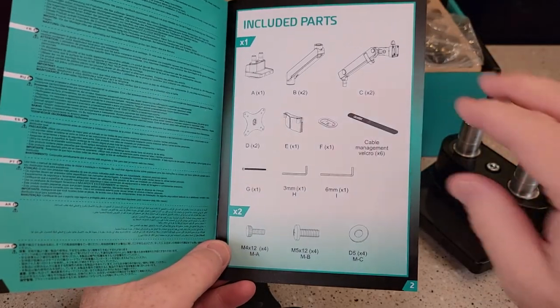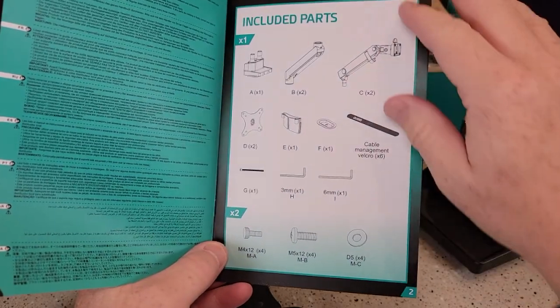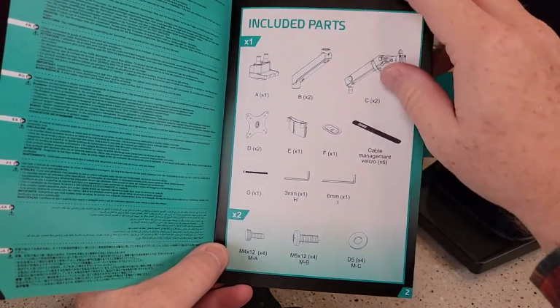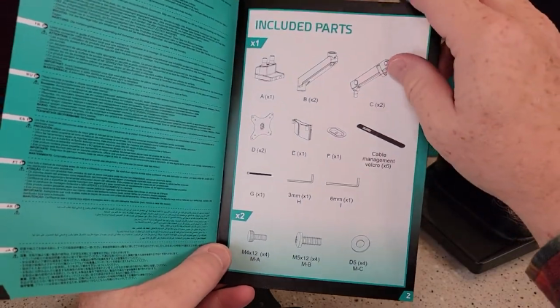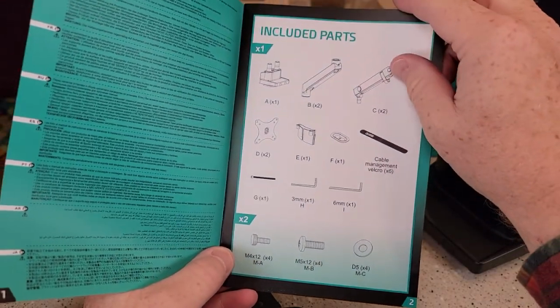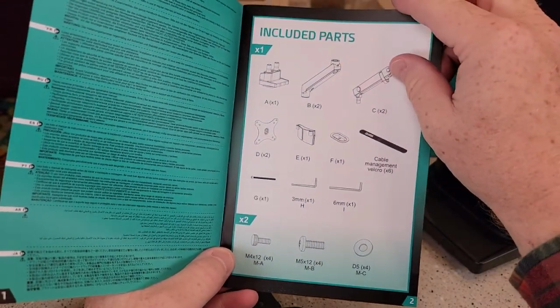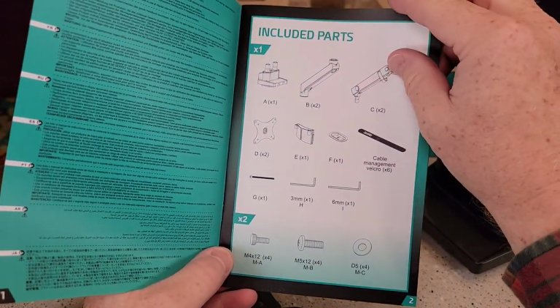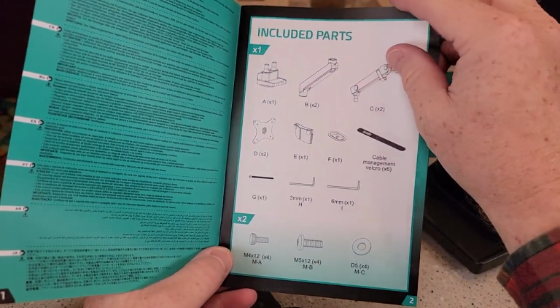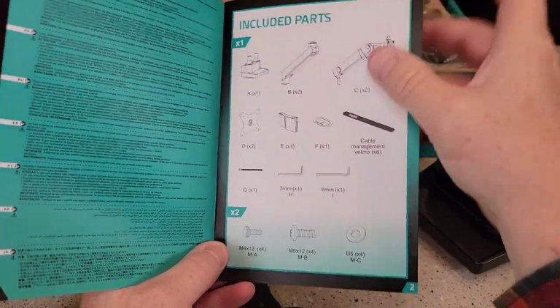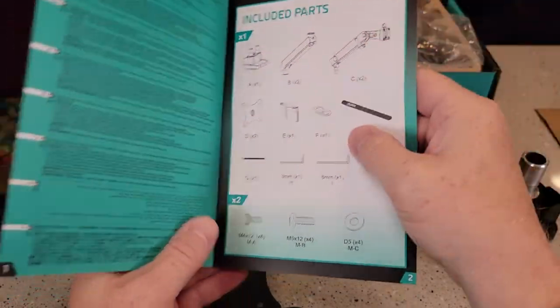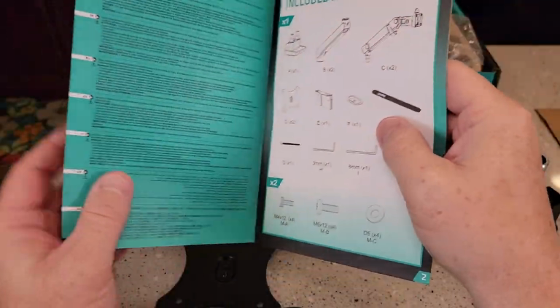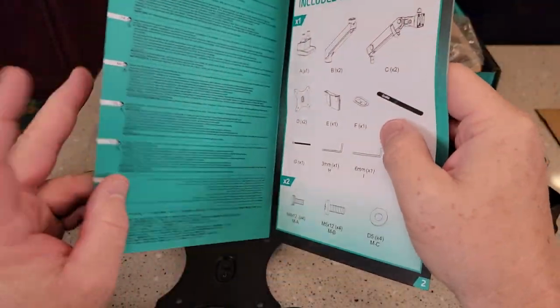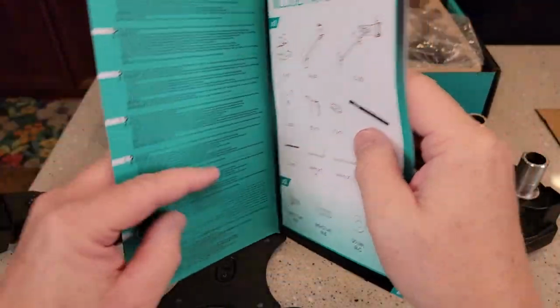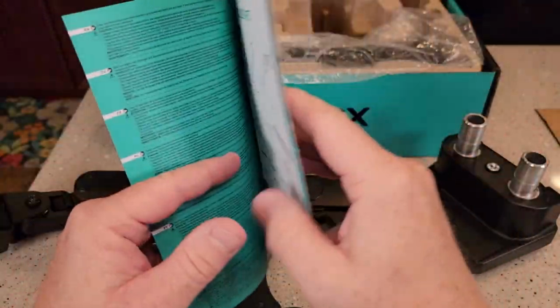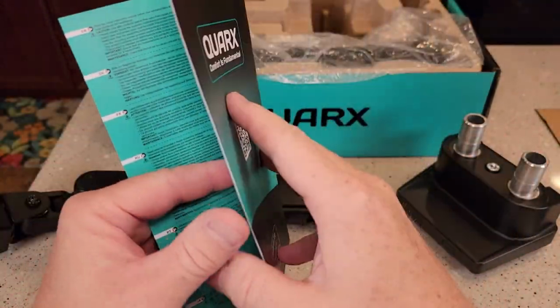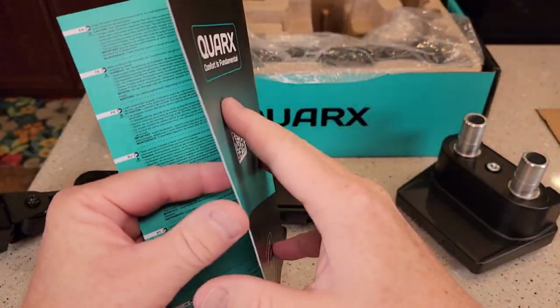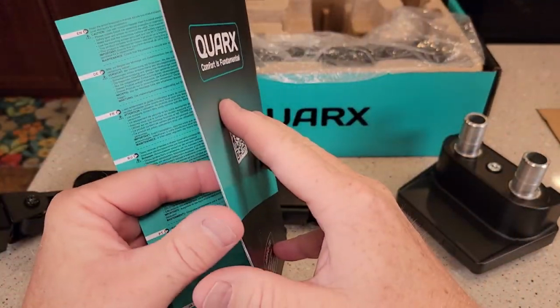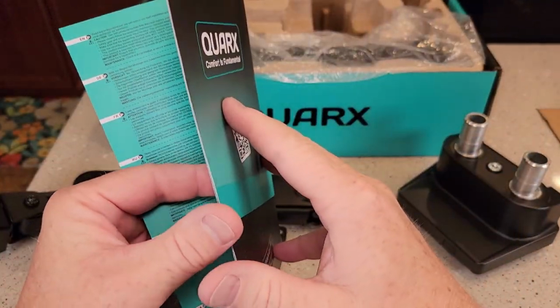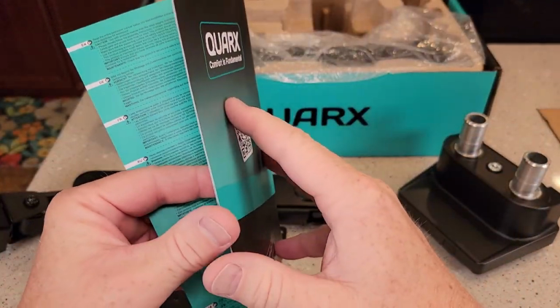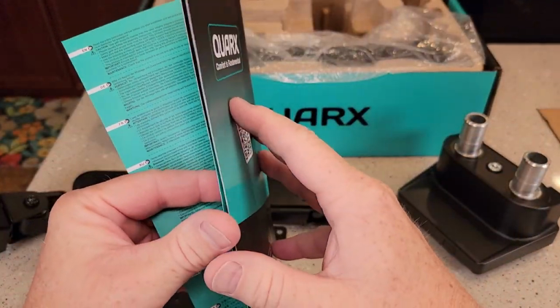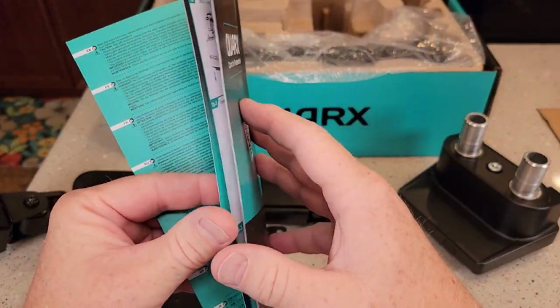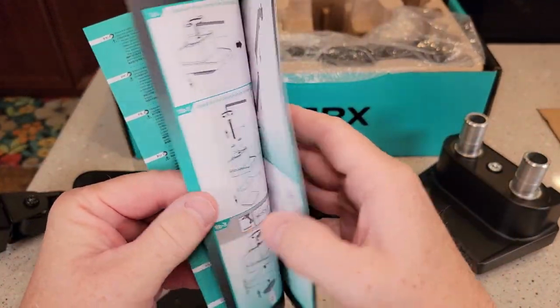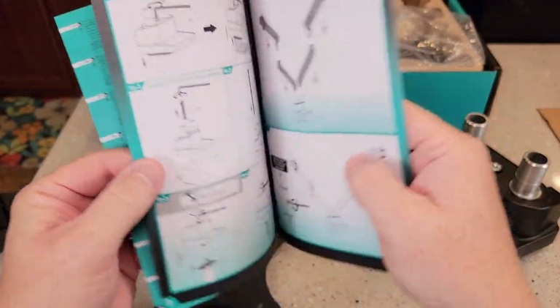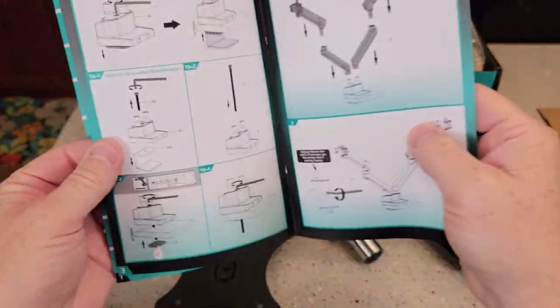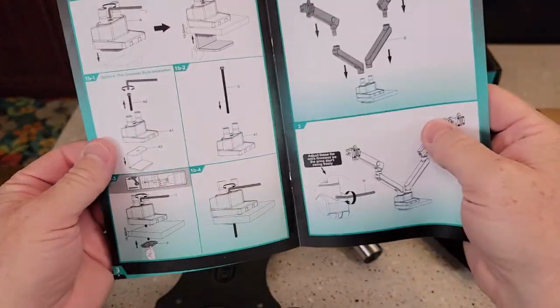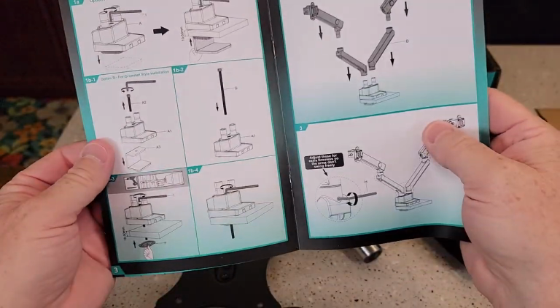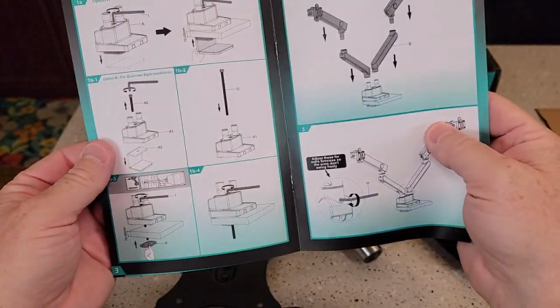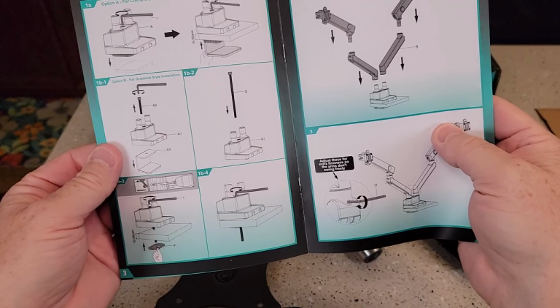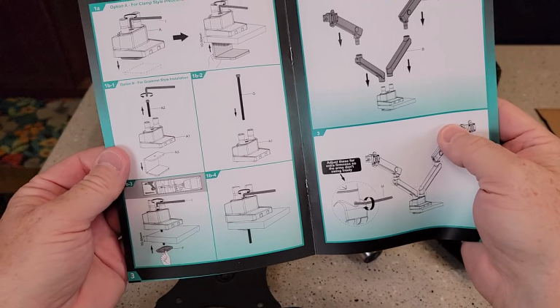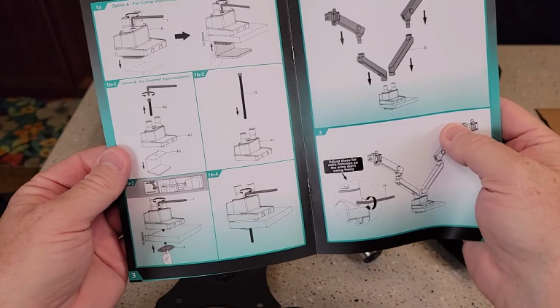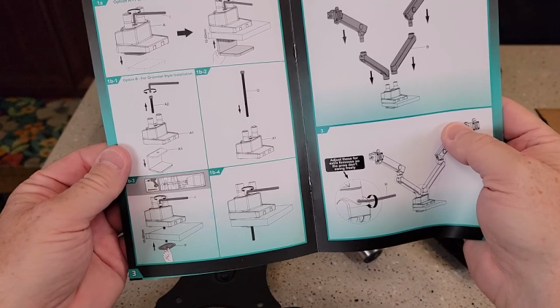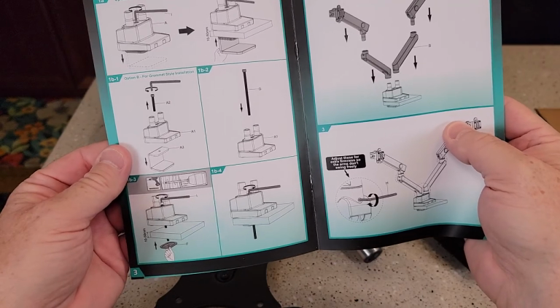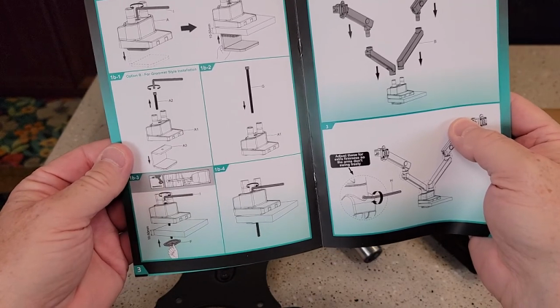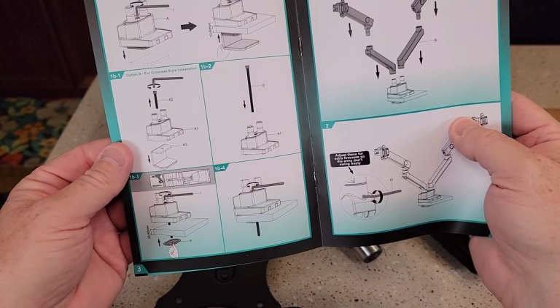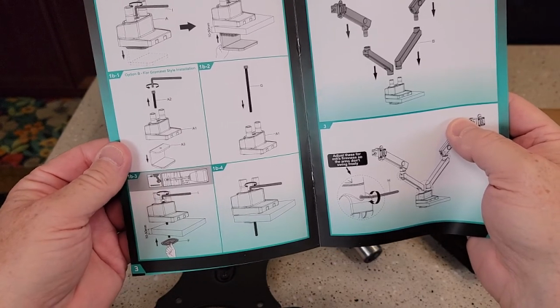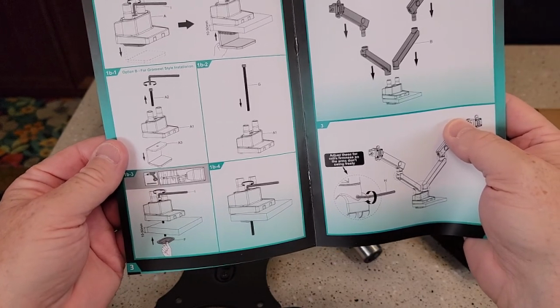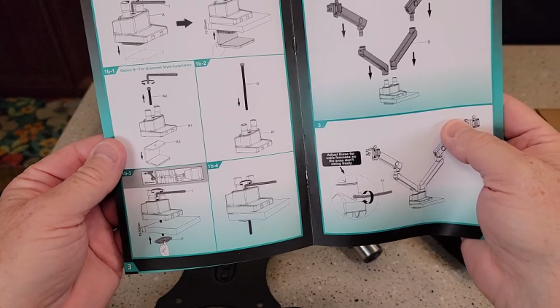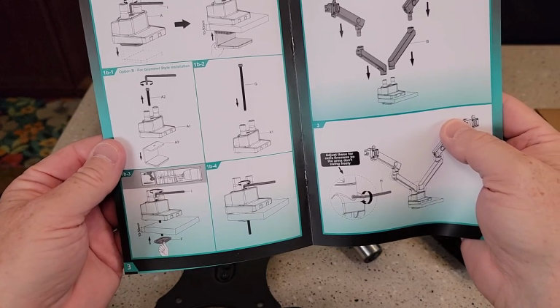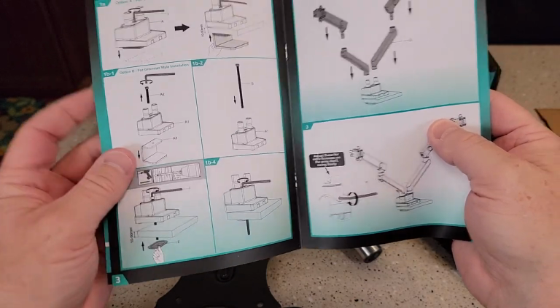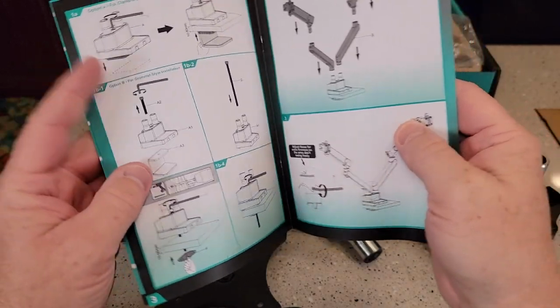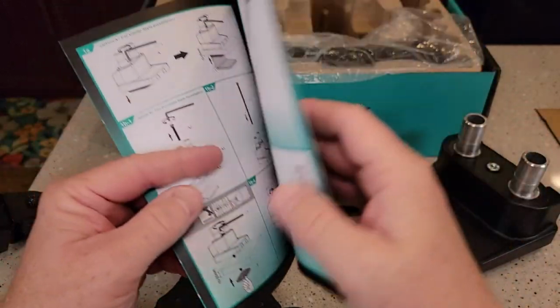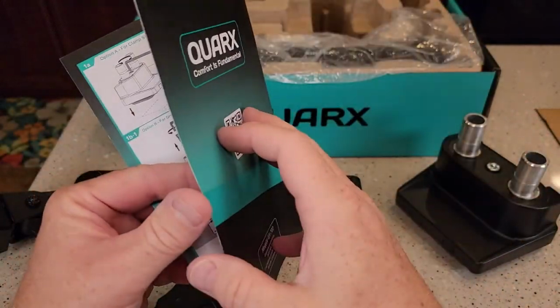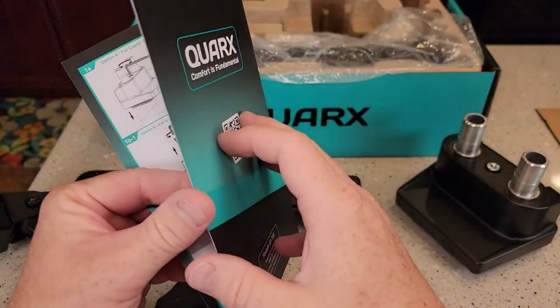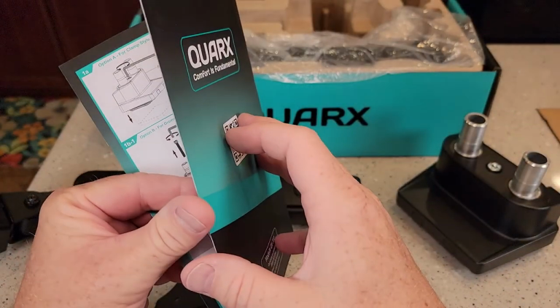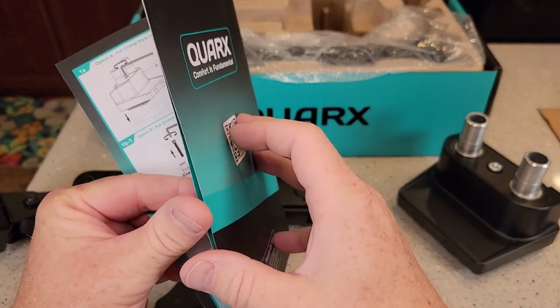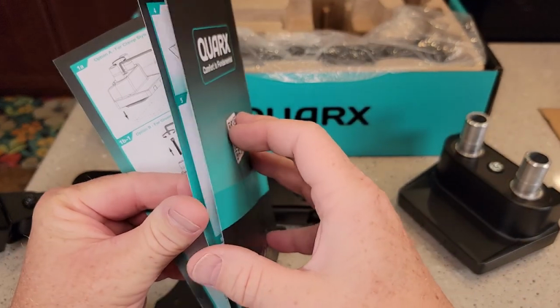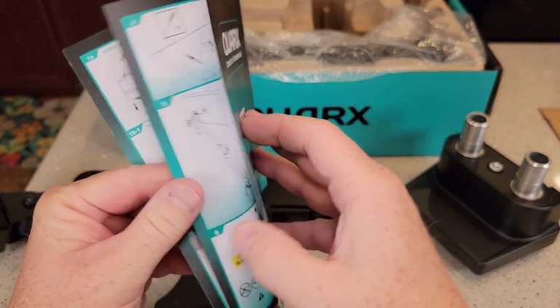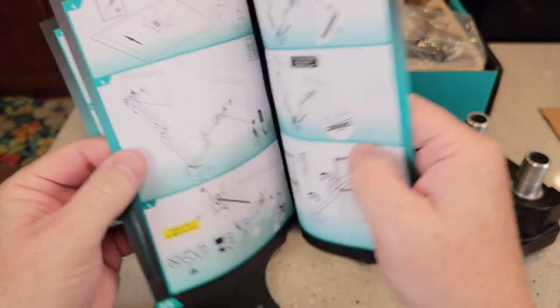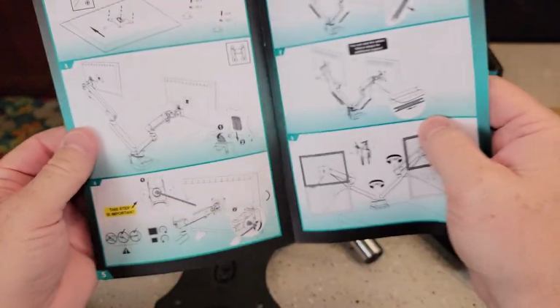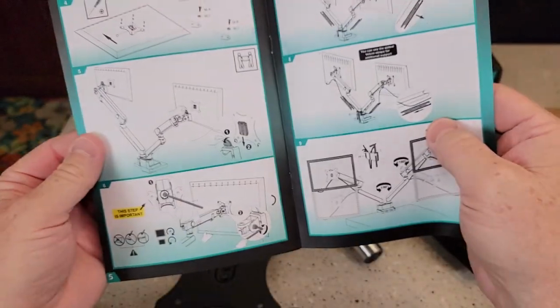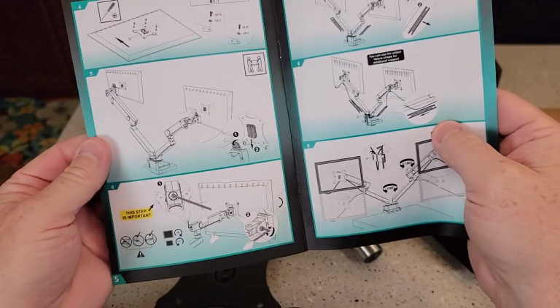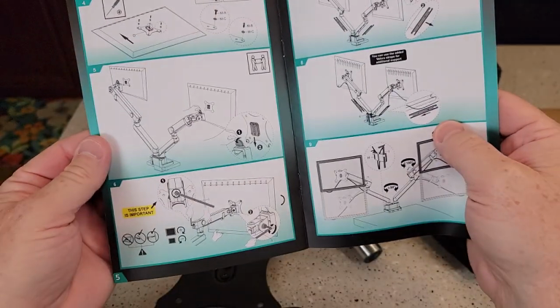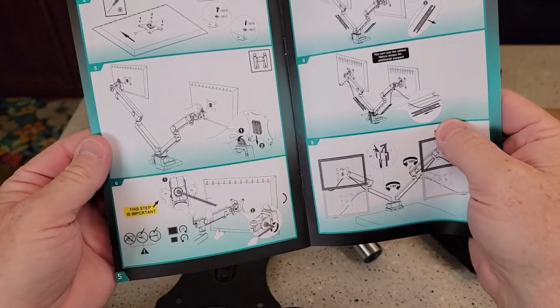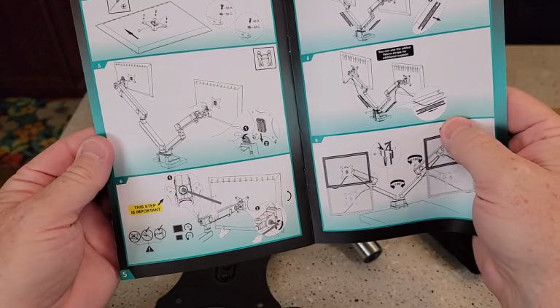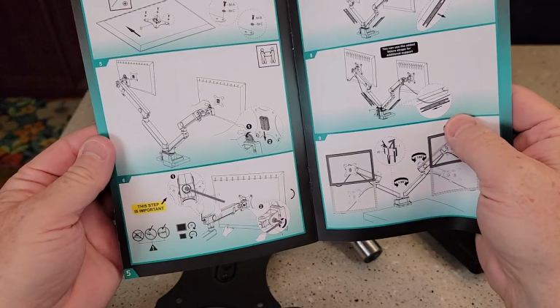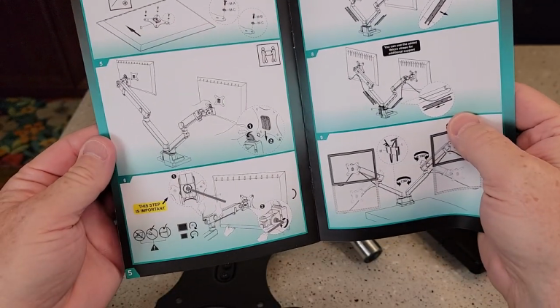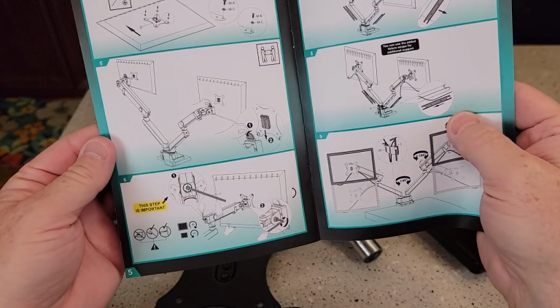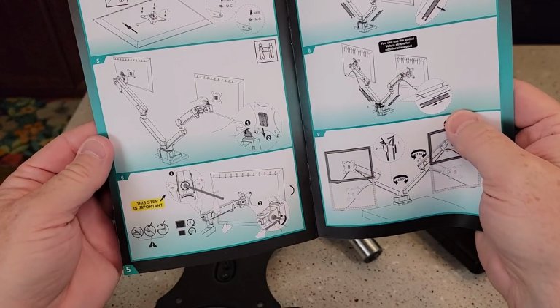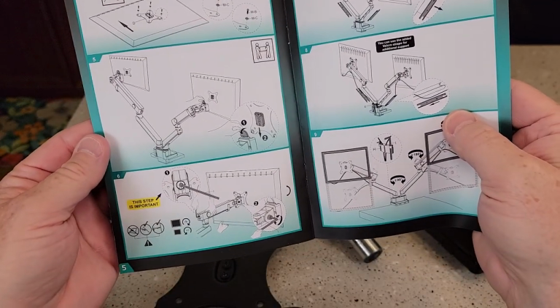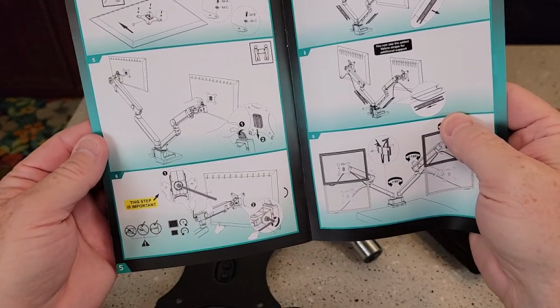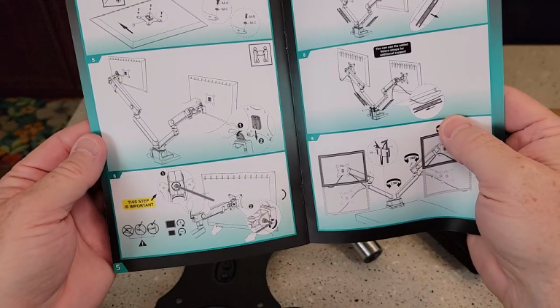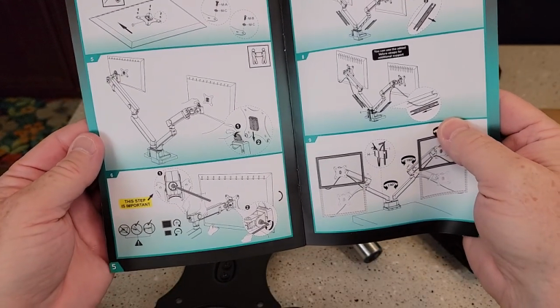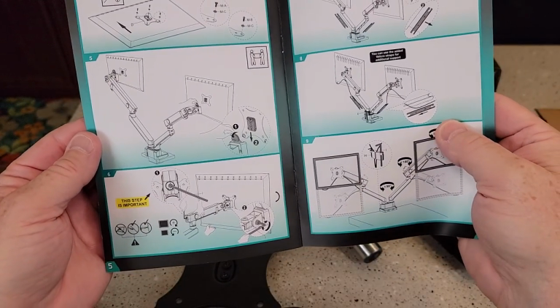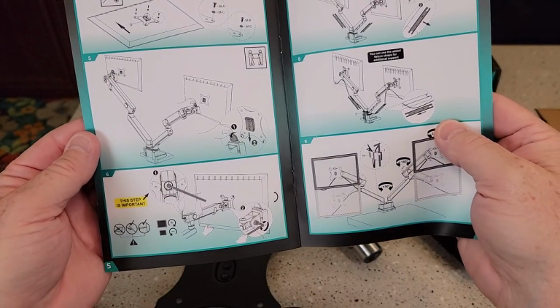So it comes with a very nice manual, very well written it looks like. Yeah, very simple, clear, easy to understand pictures.